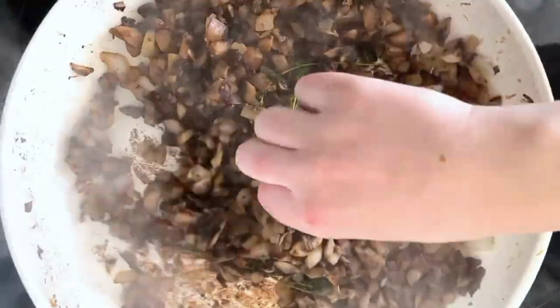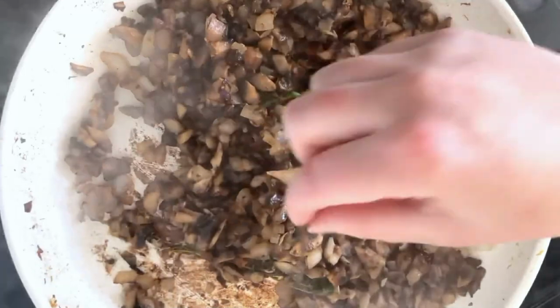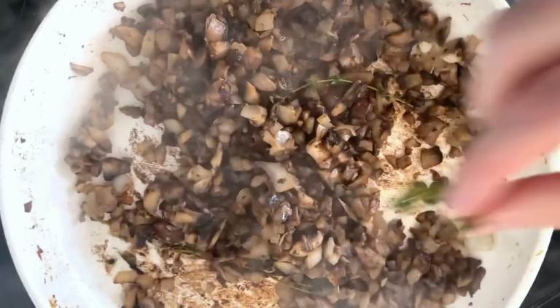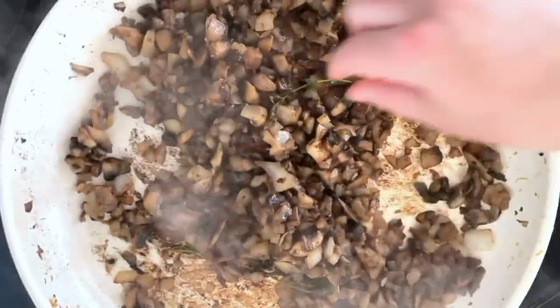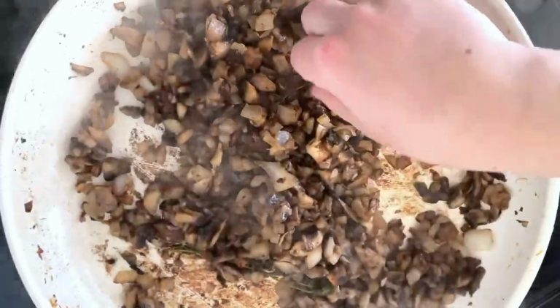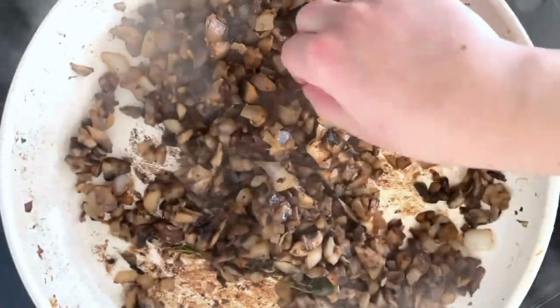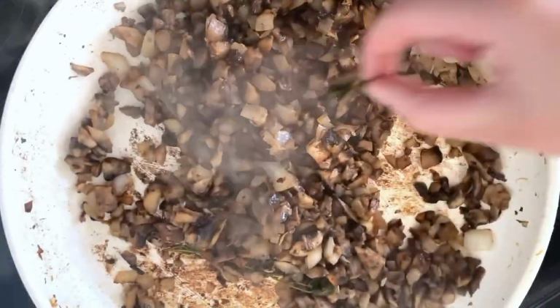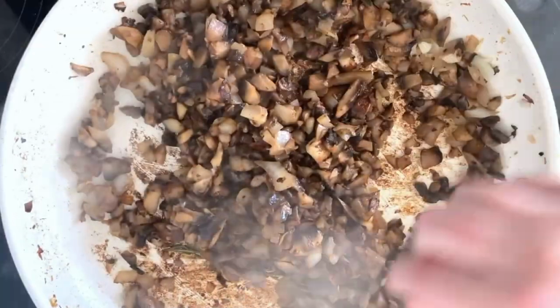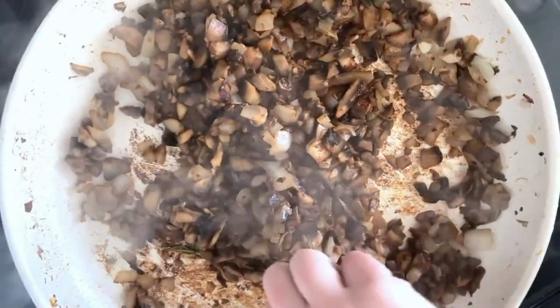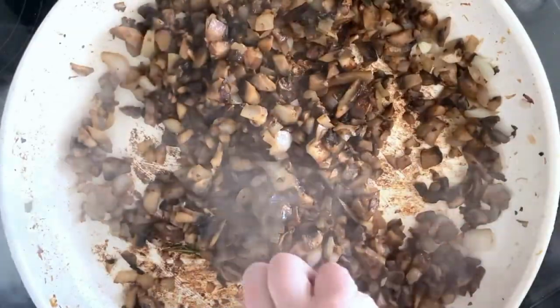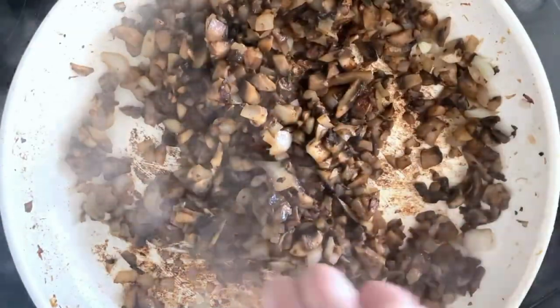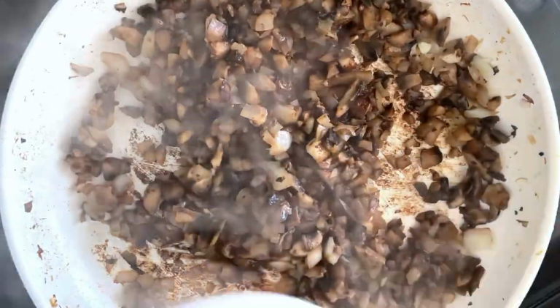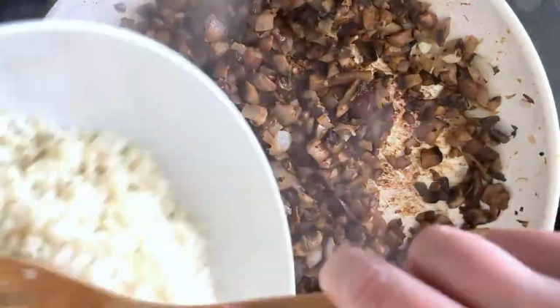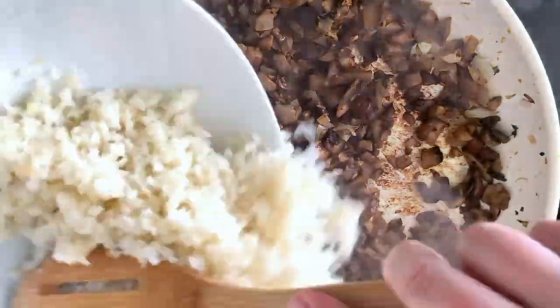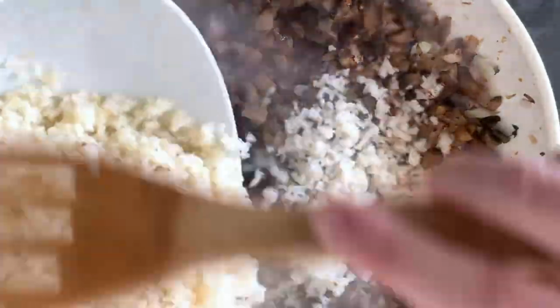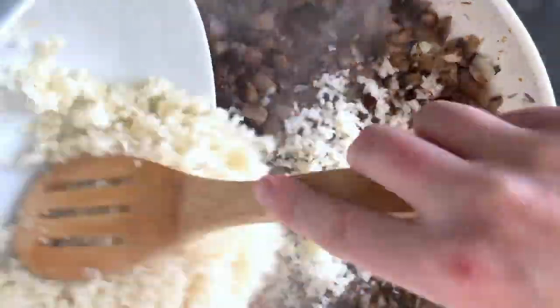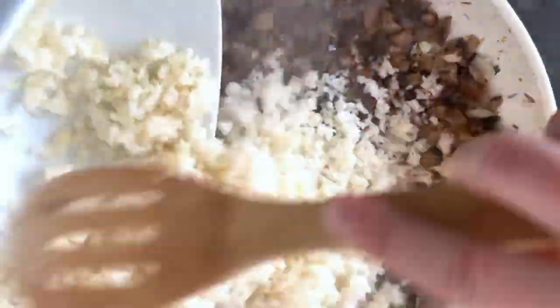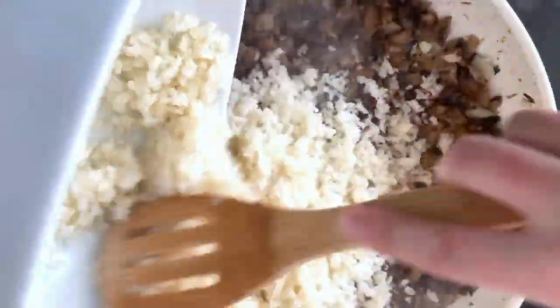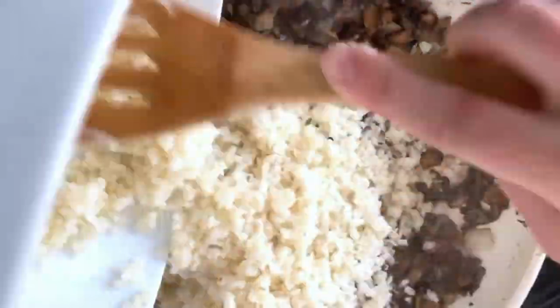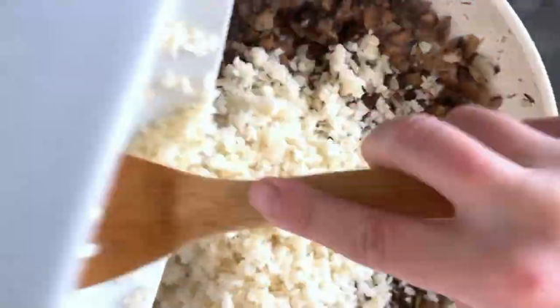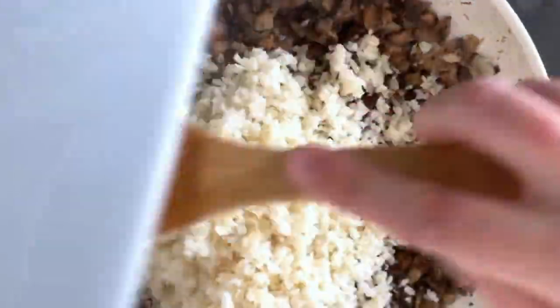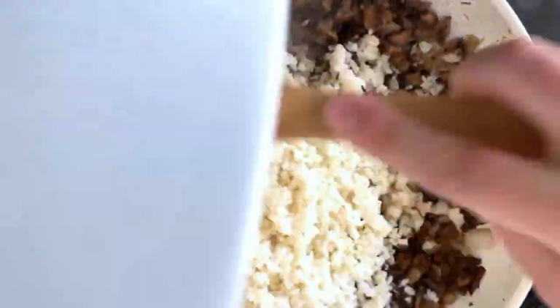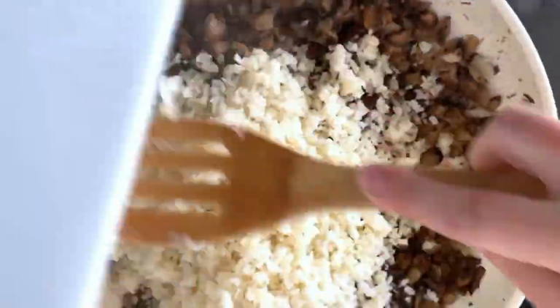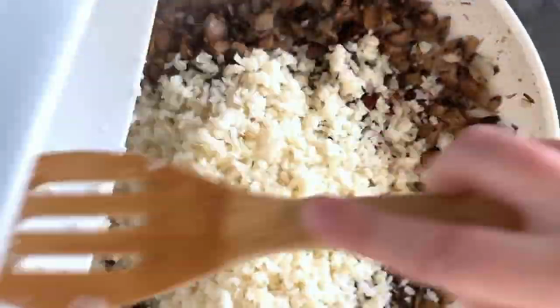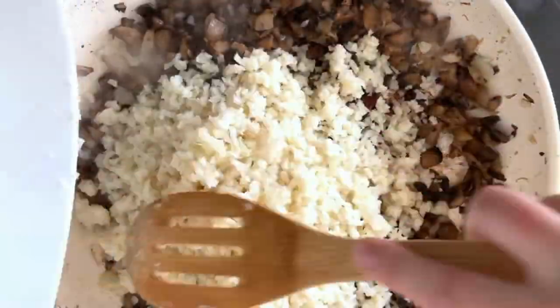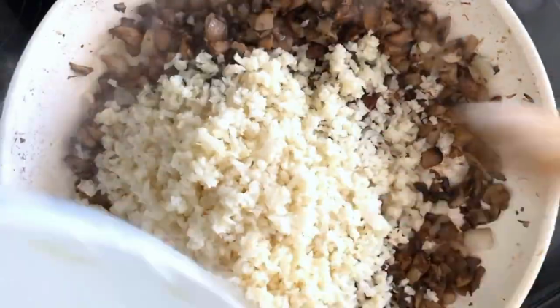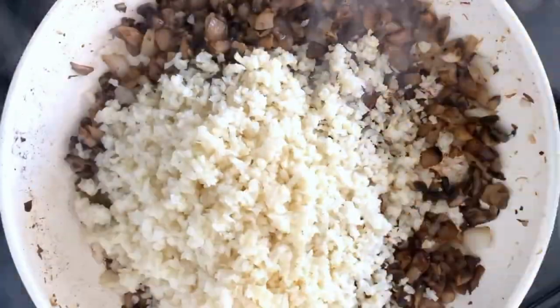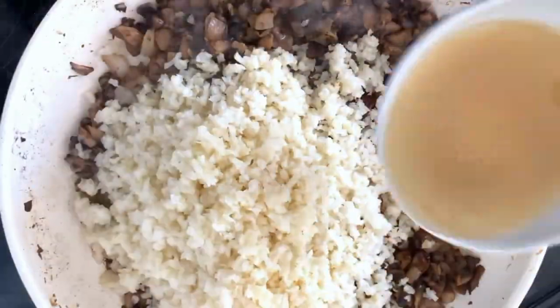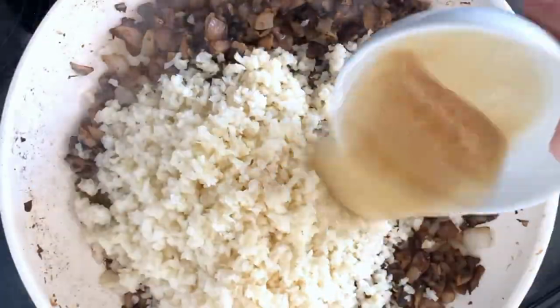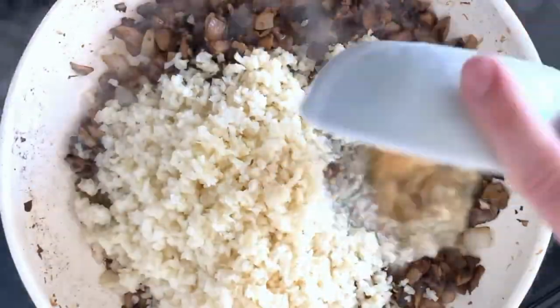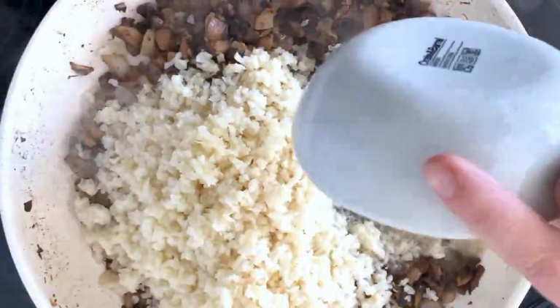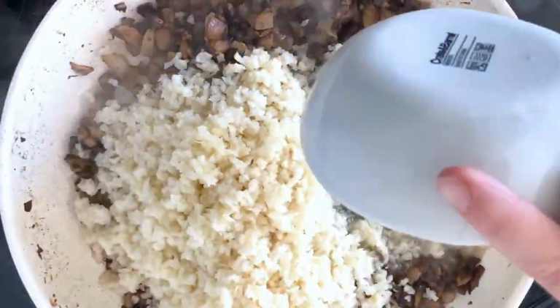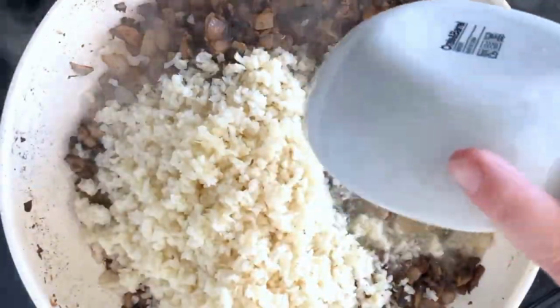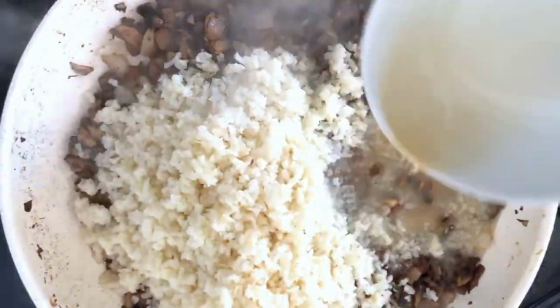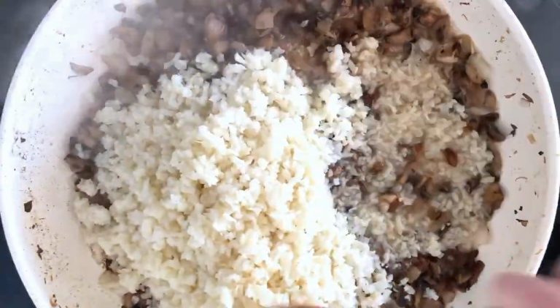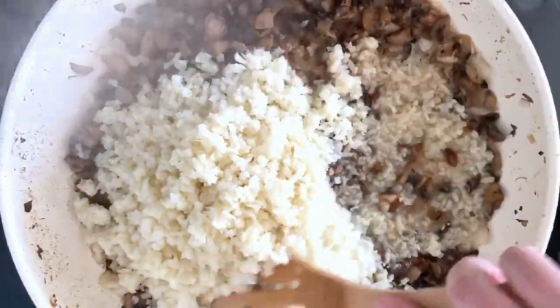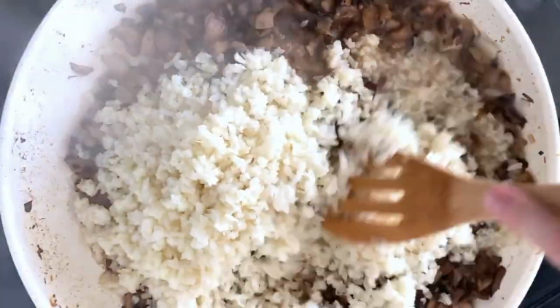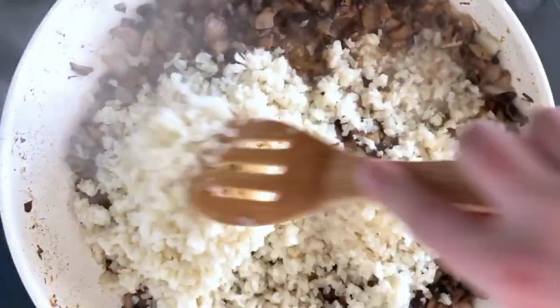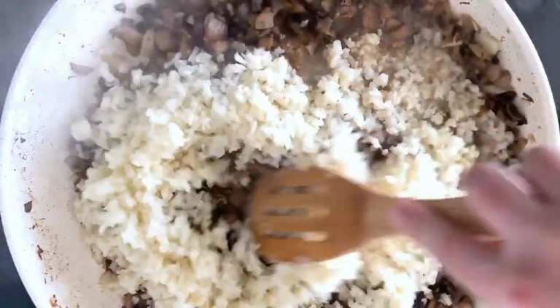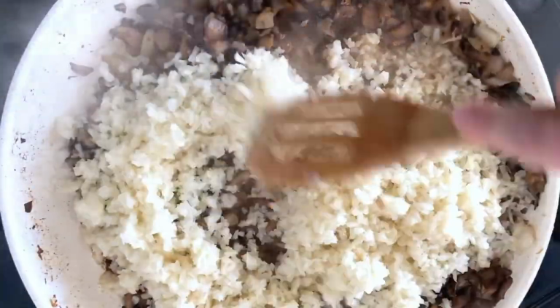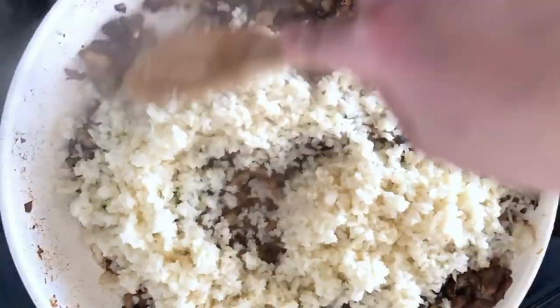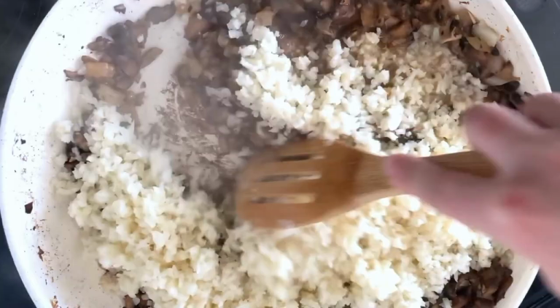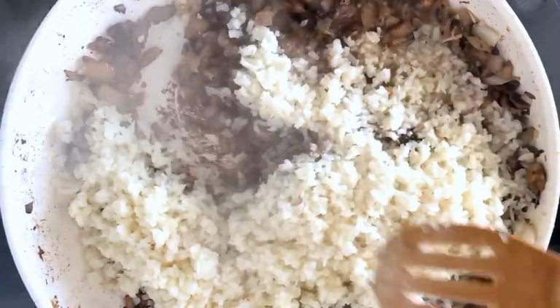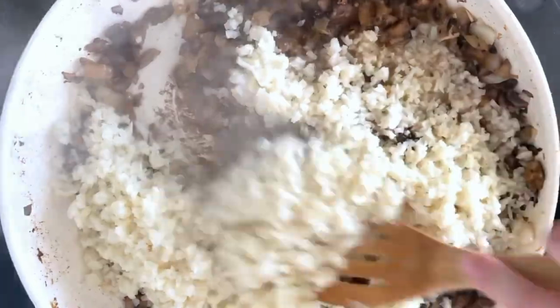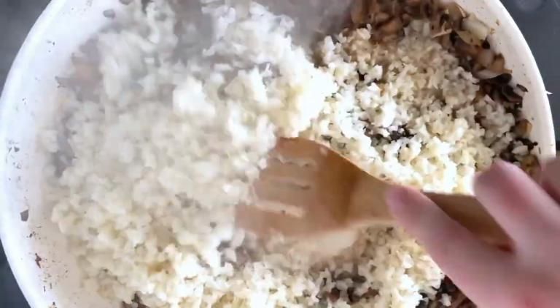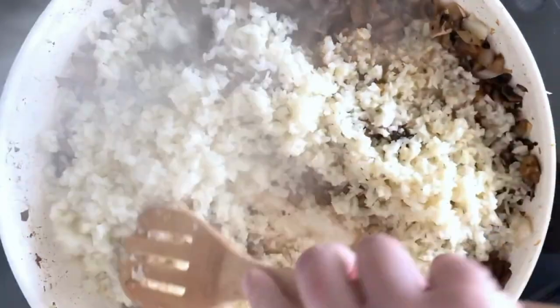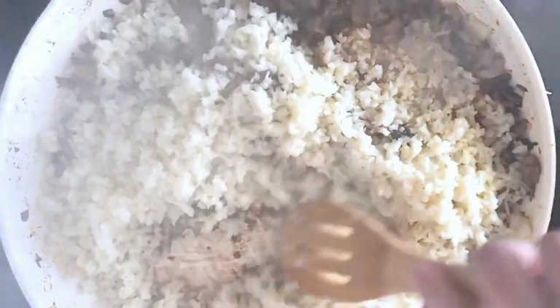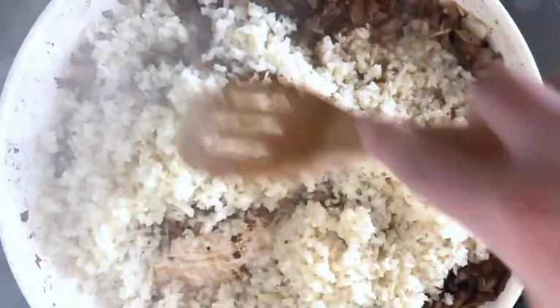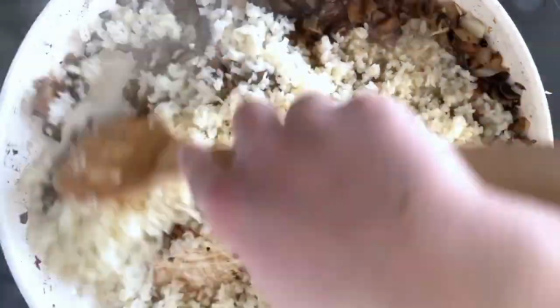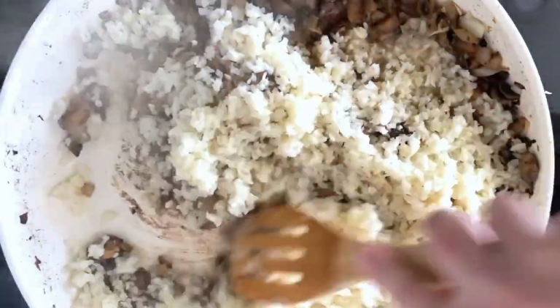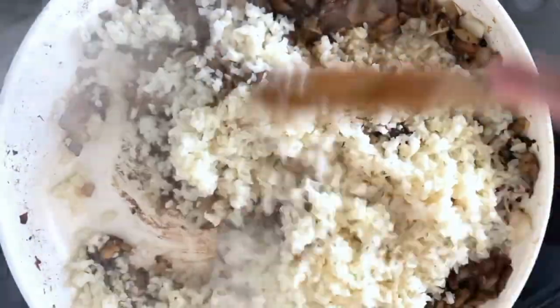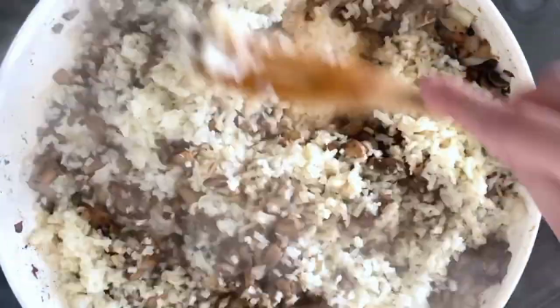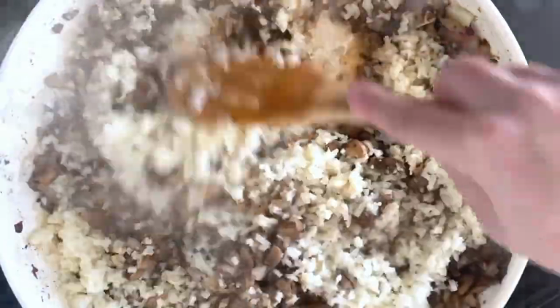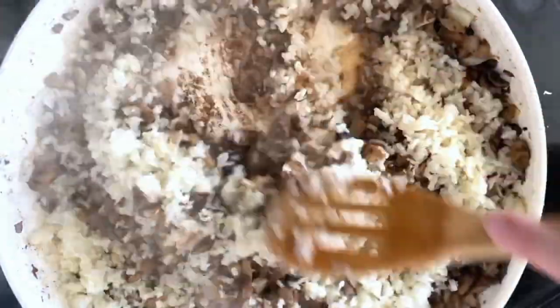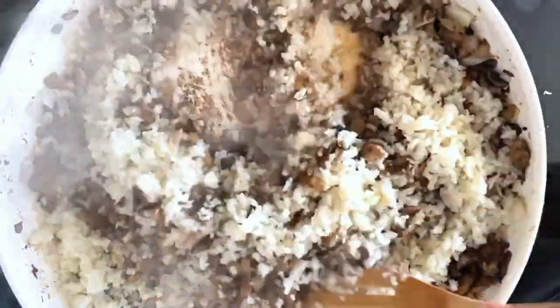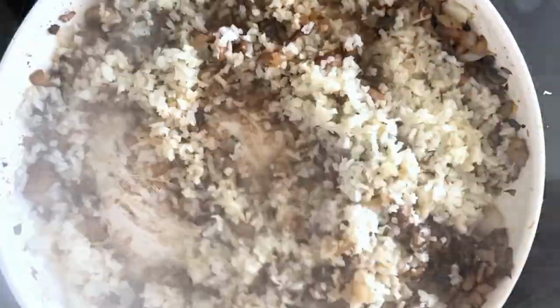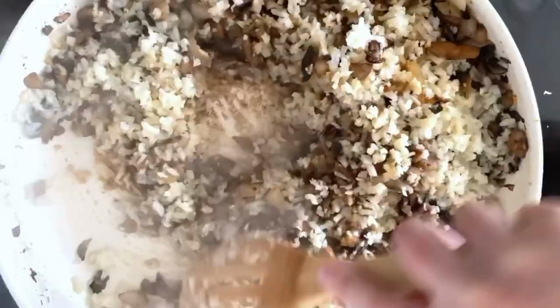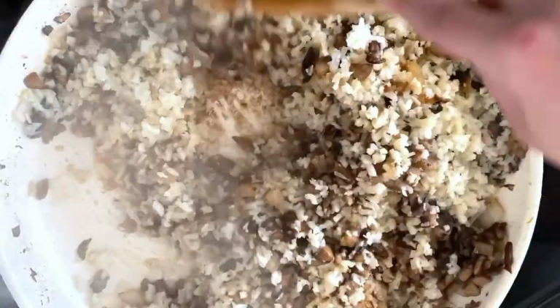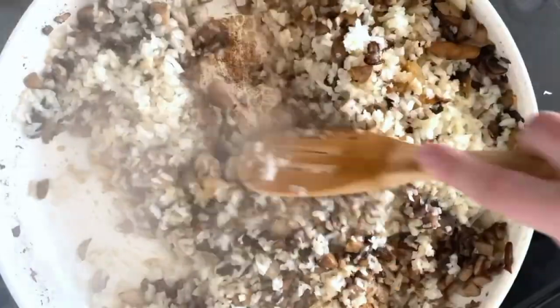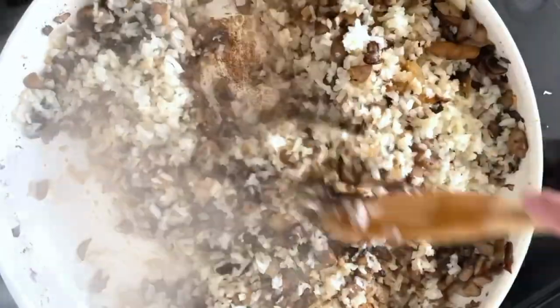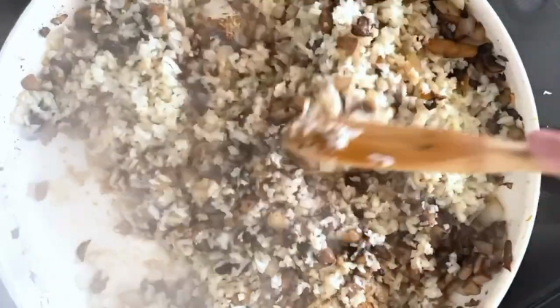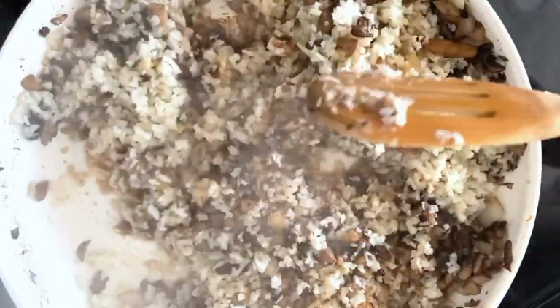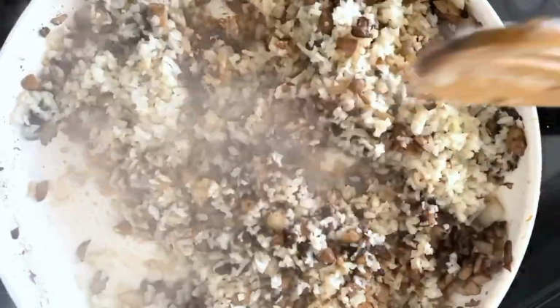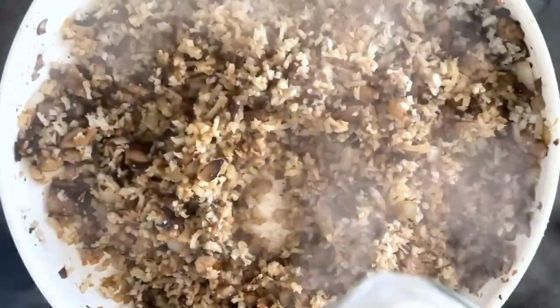Carefully remove the thyme sprigs, then return the cauliflower rice to the pan and pour in some chicken broth. Bring the mixture to a simmer and simmer until the liquid is reduced slightly.